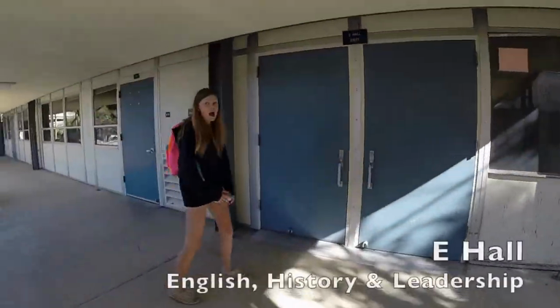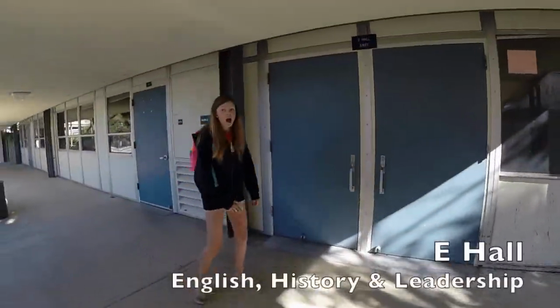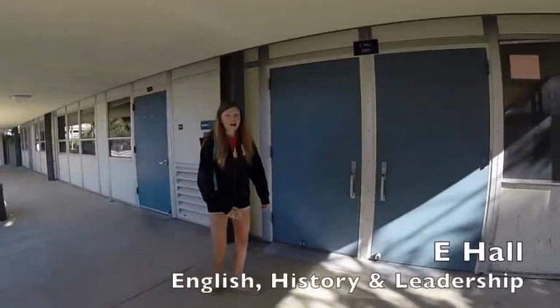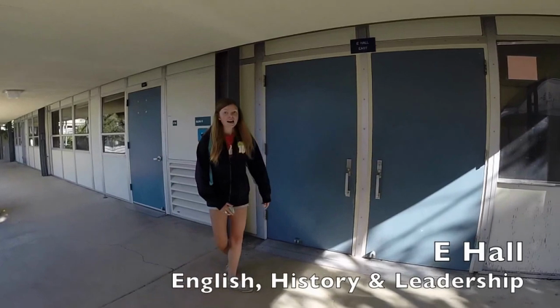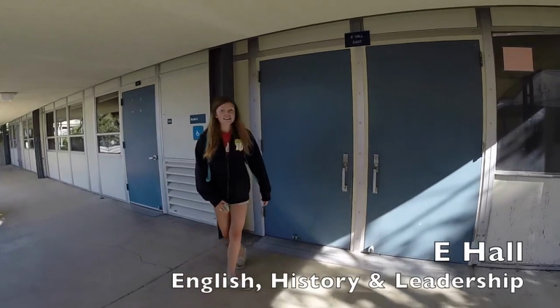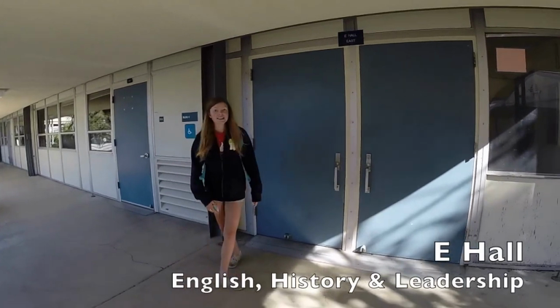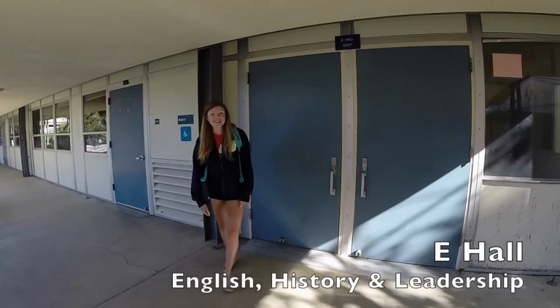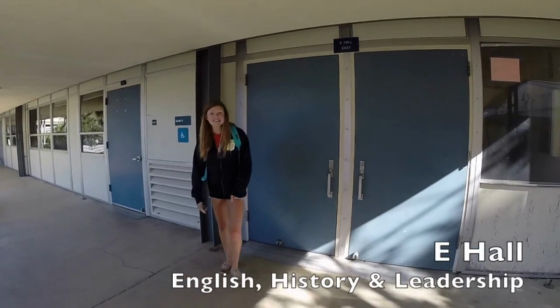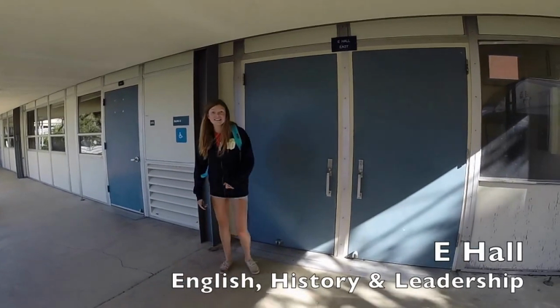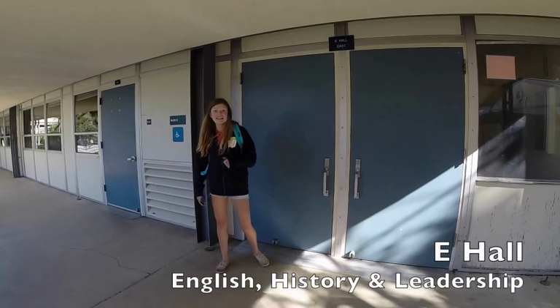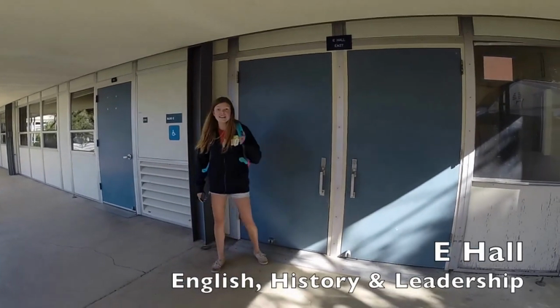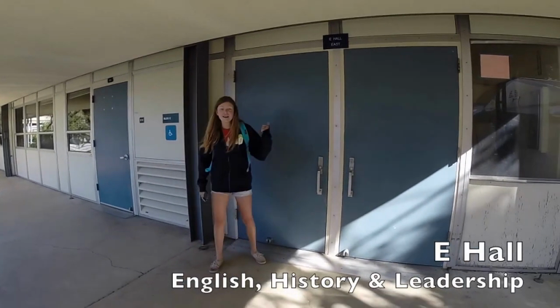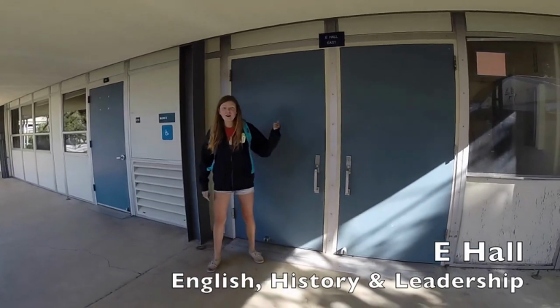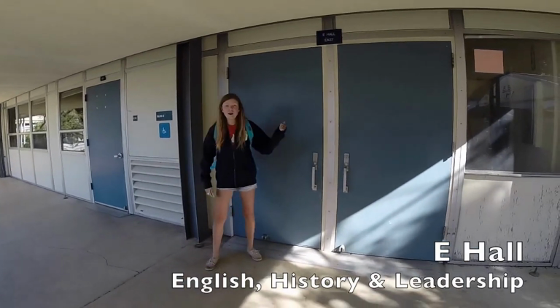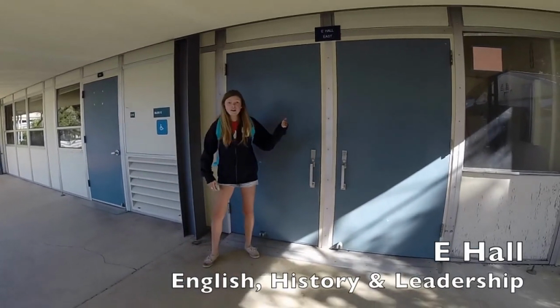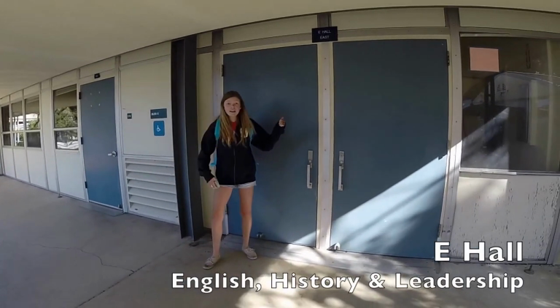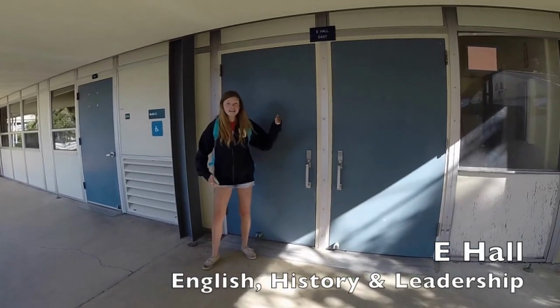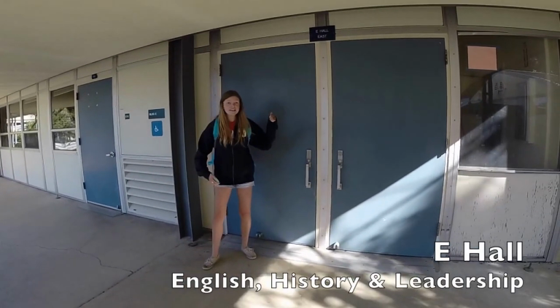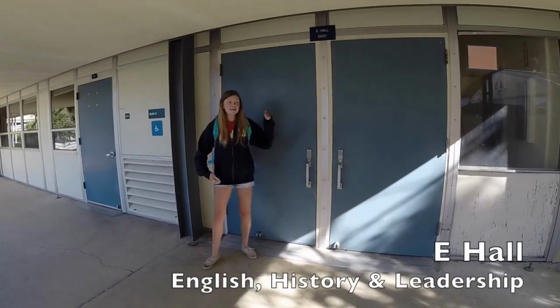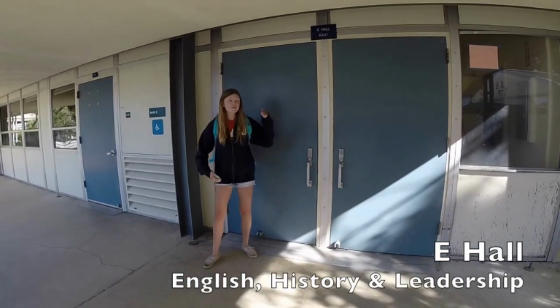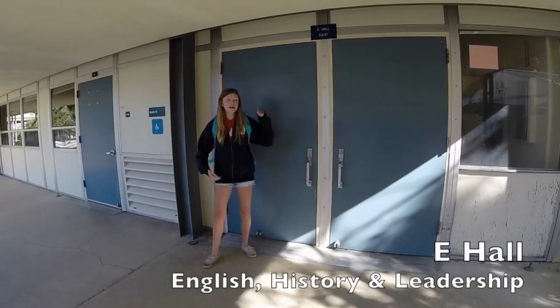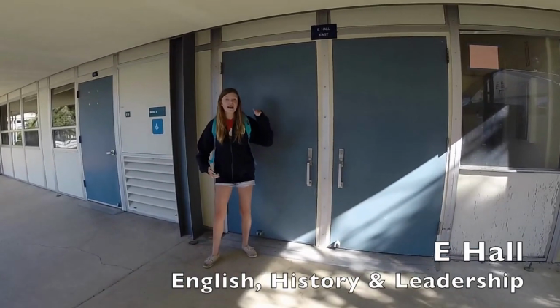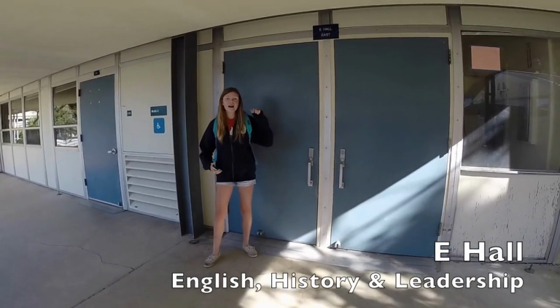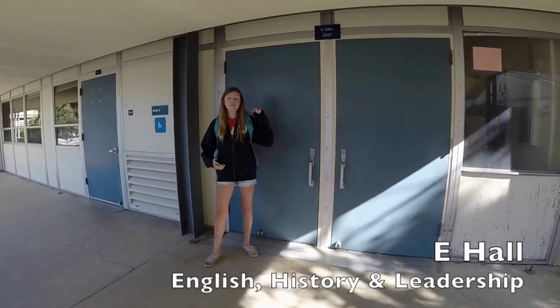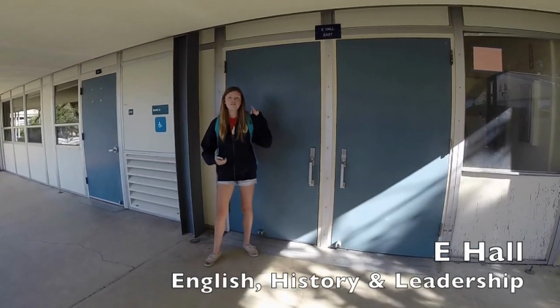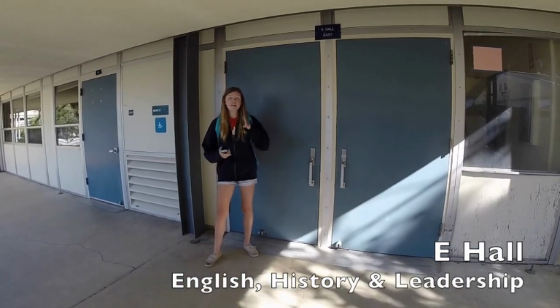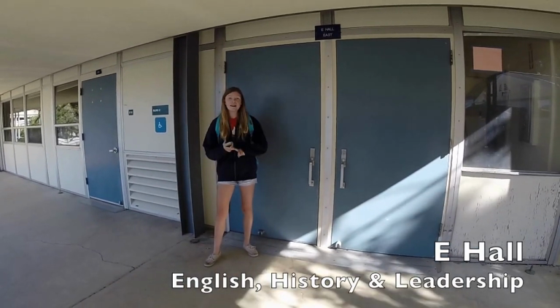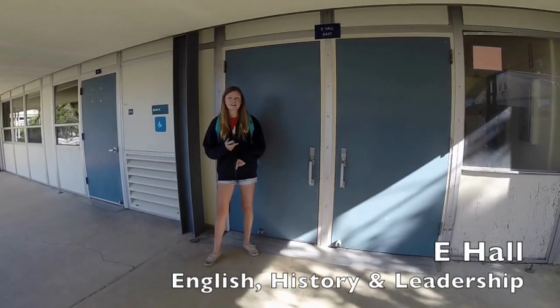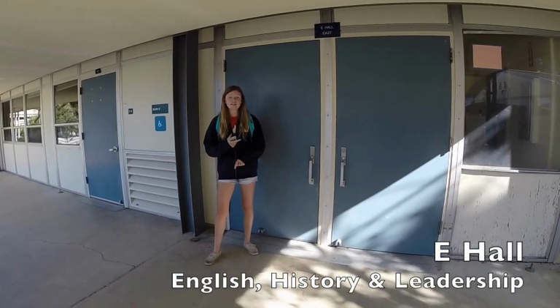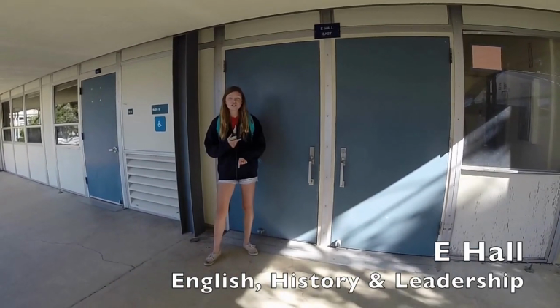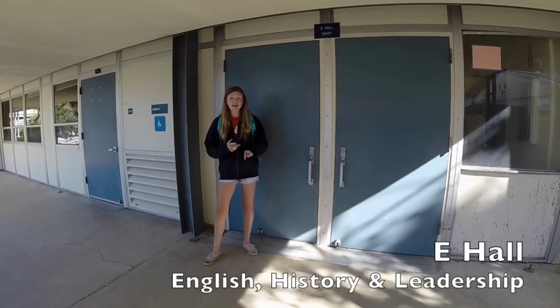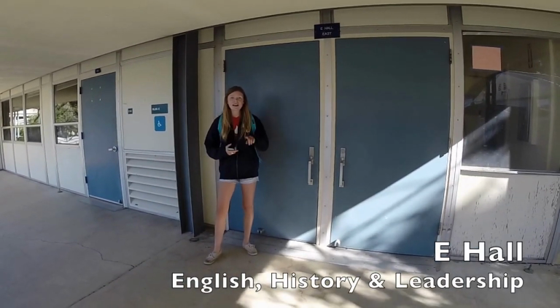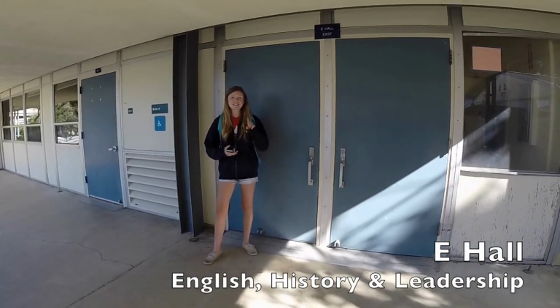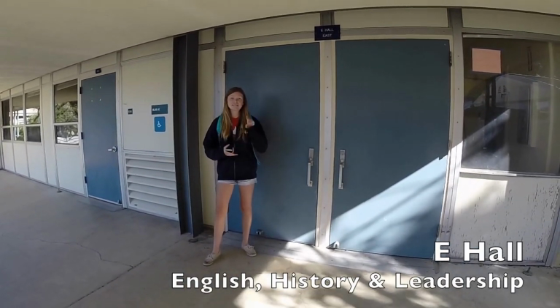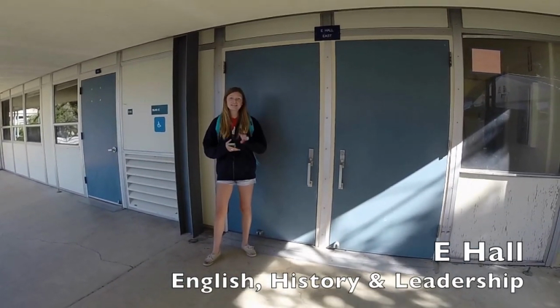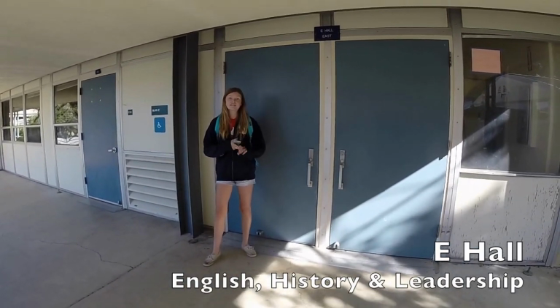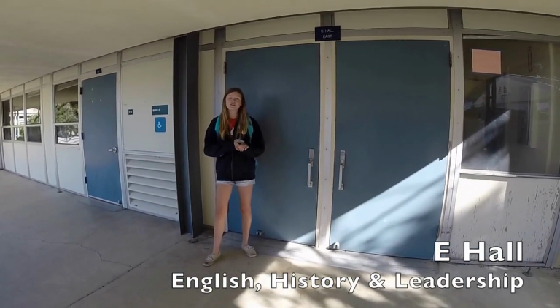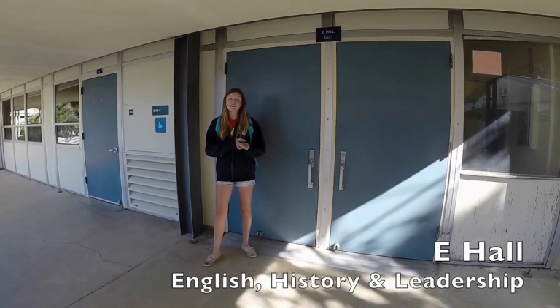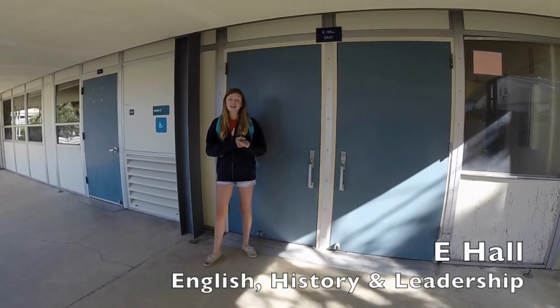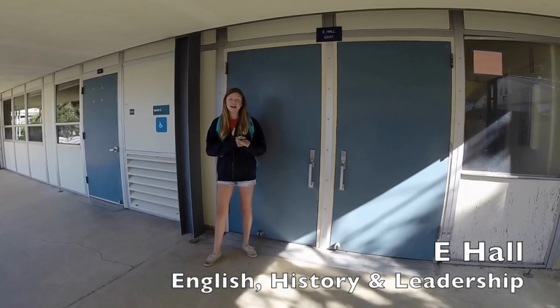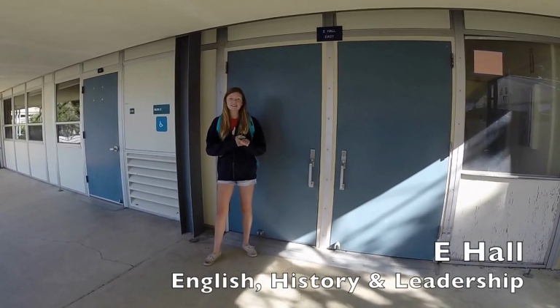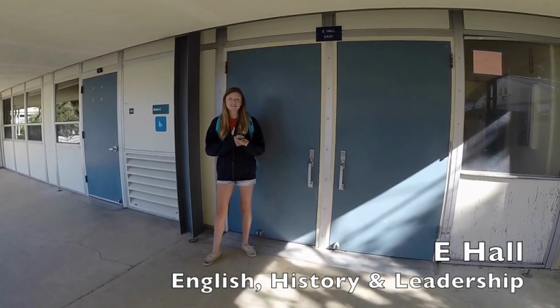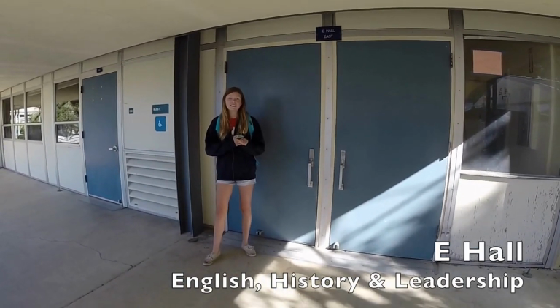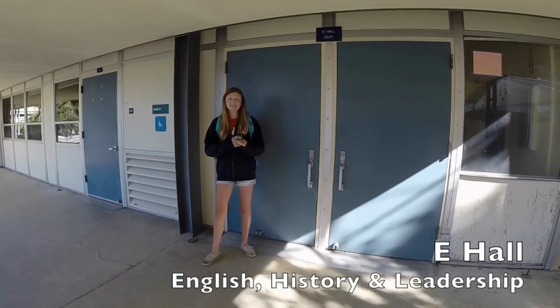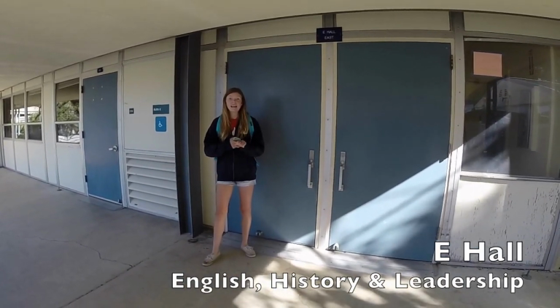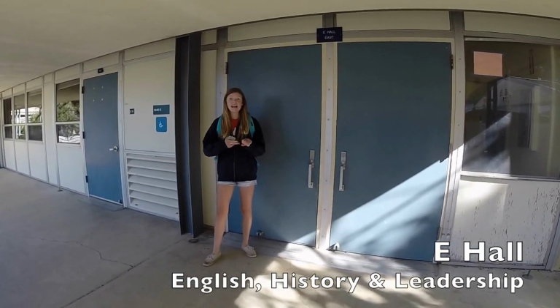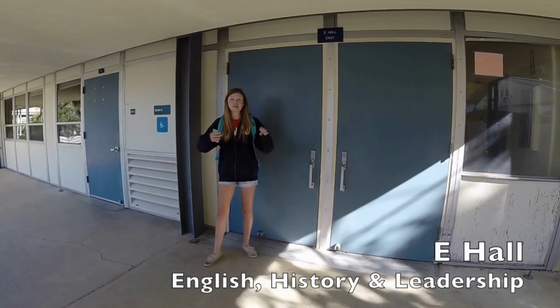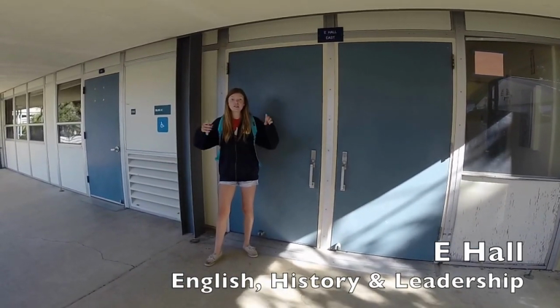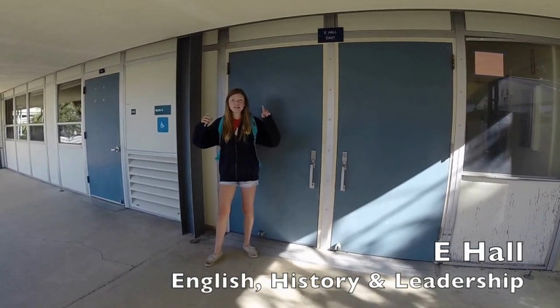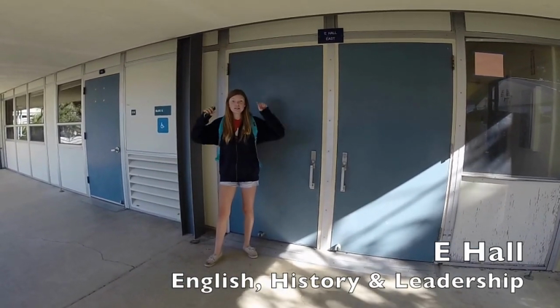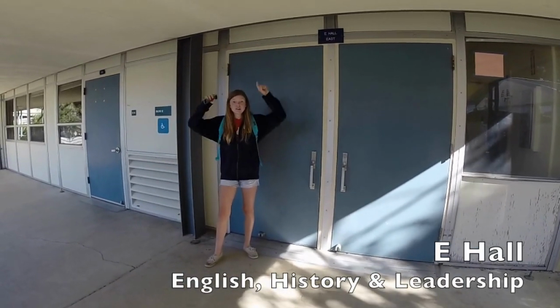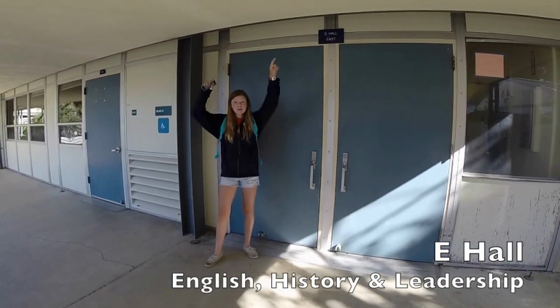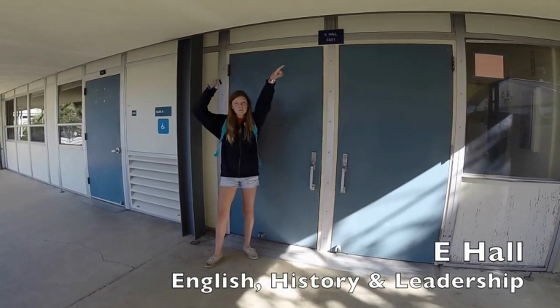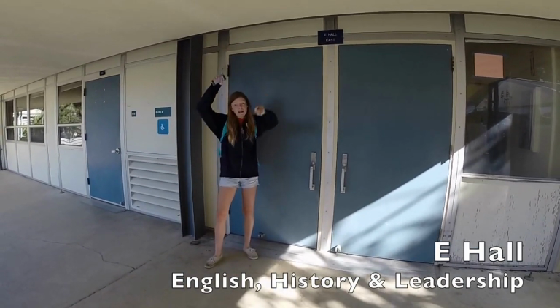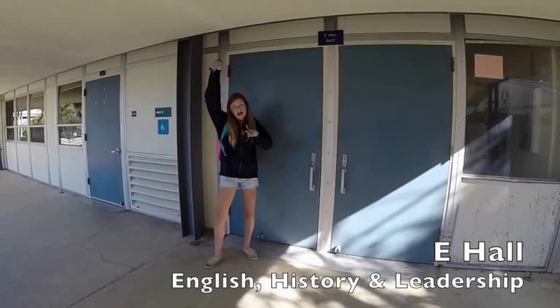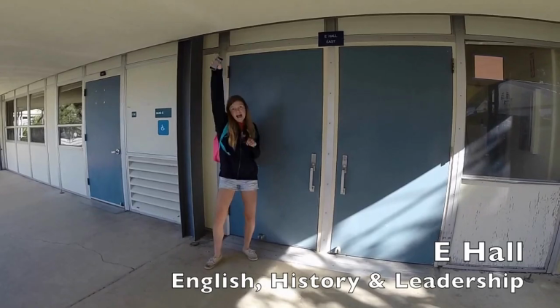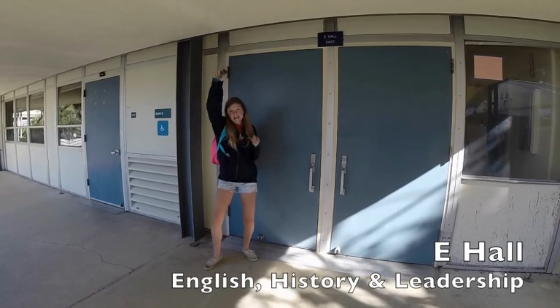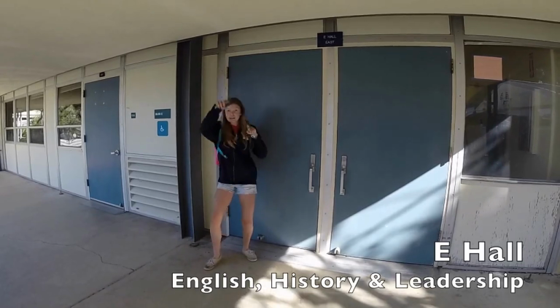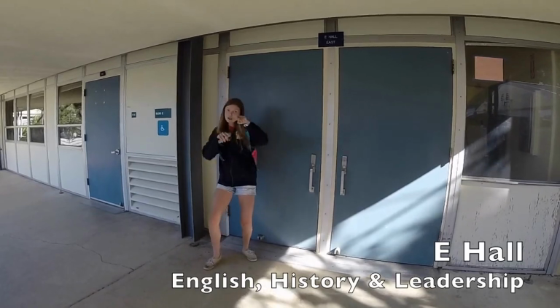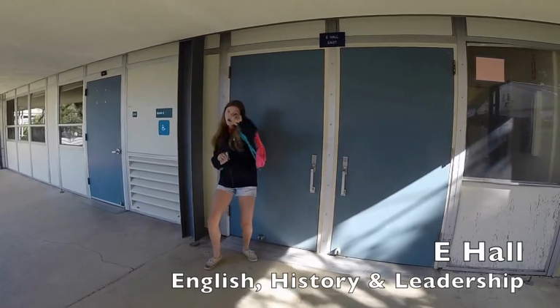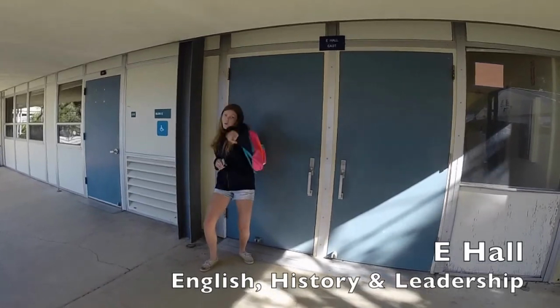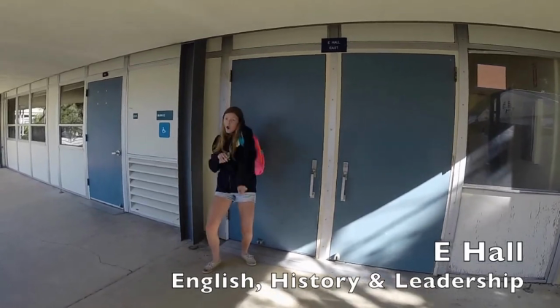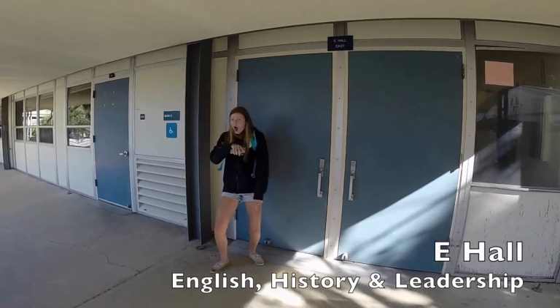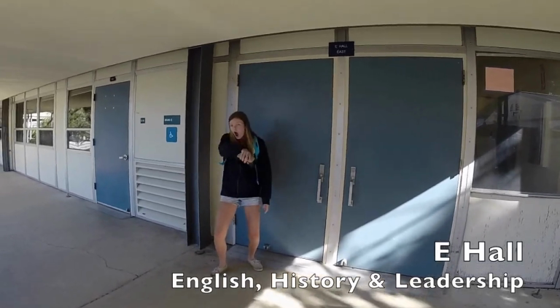Alright, this is the E-Hall. In here we have English classes, History classes, and your Leadership class.